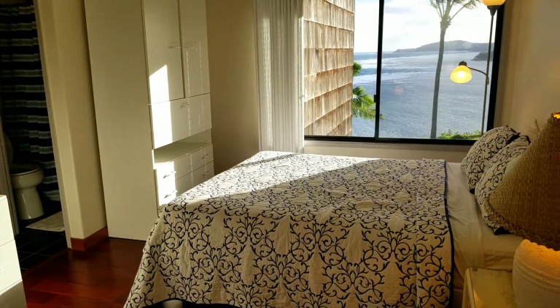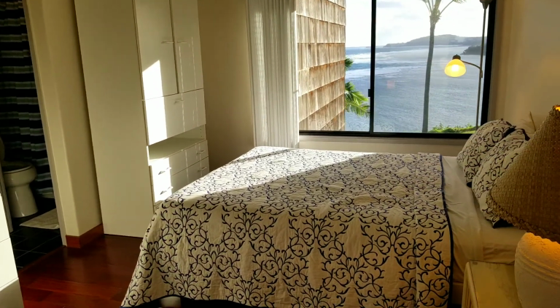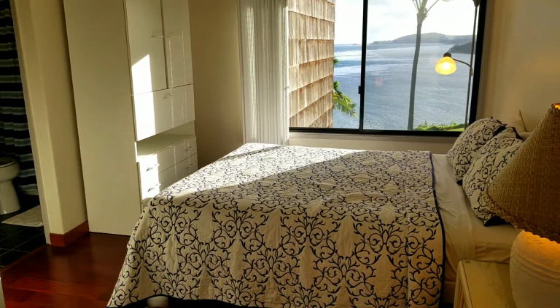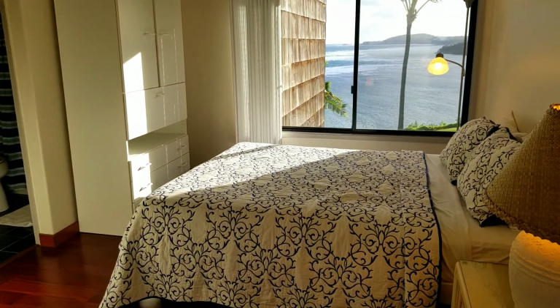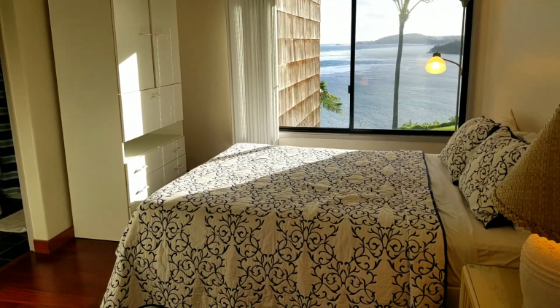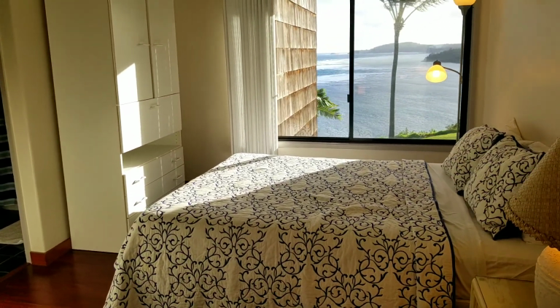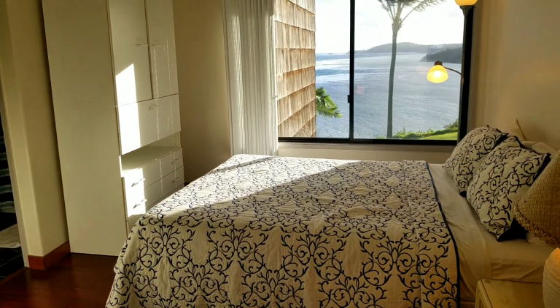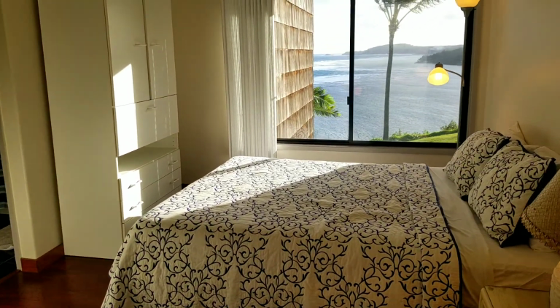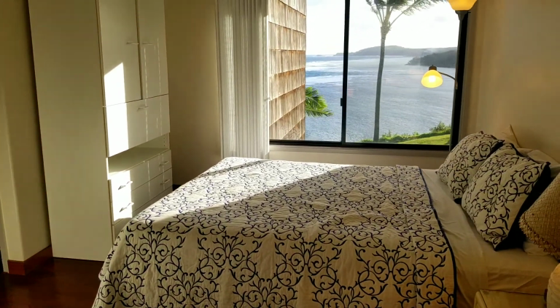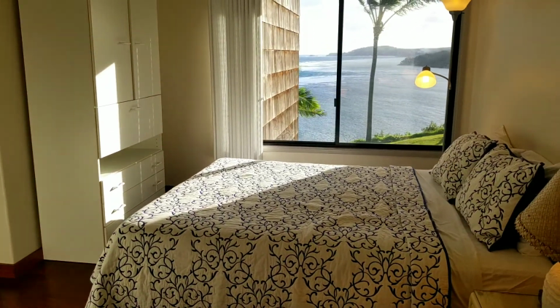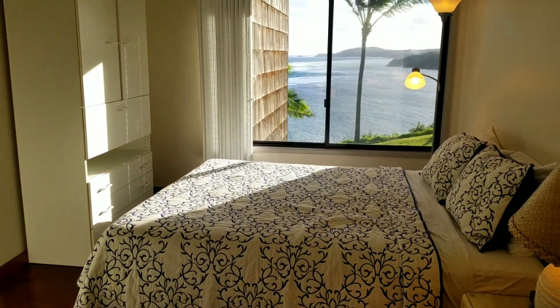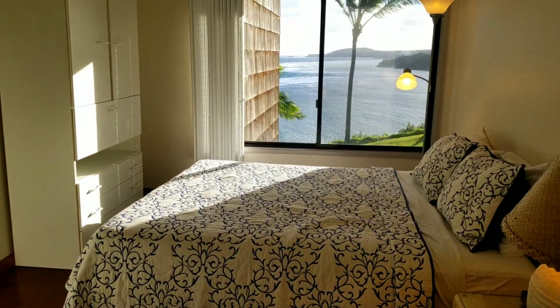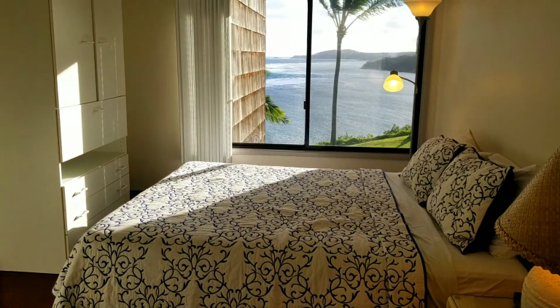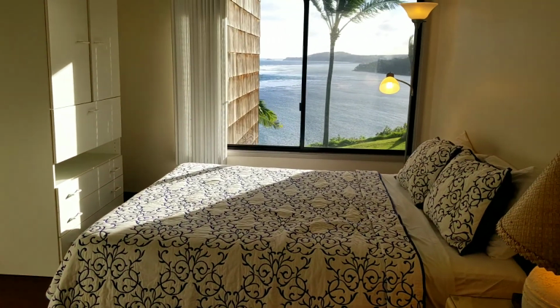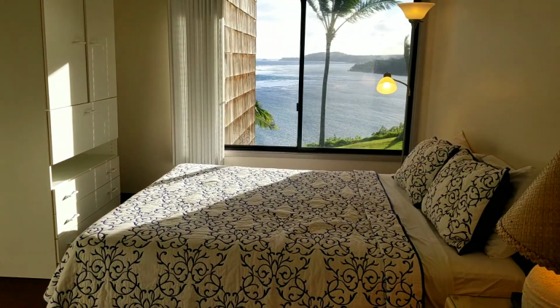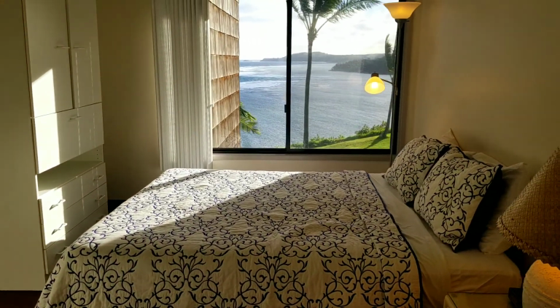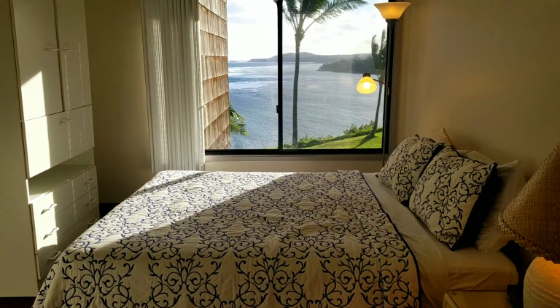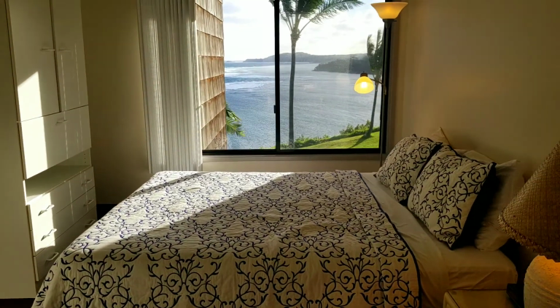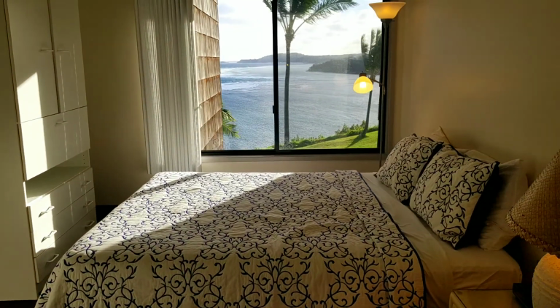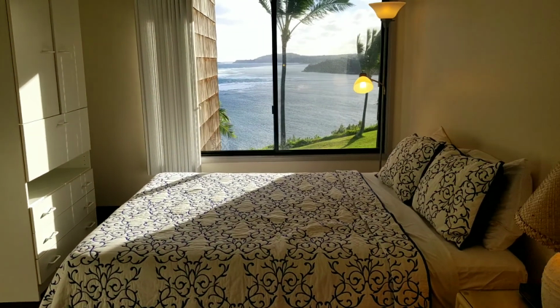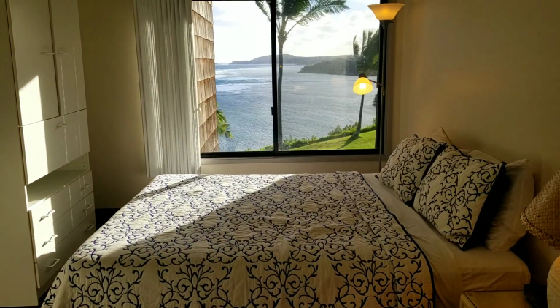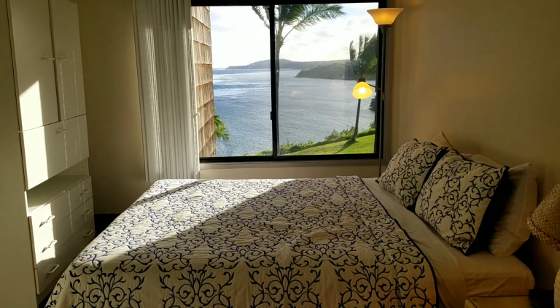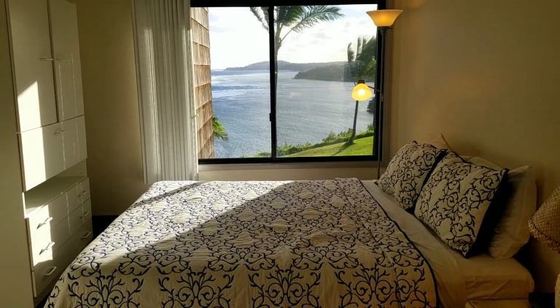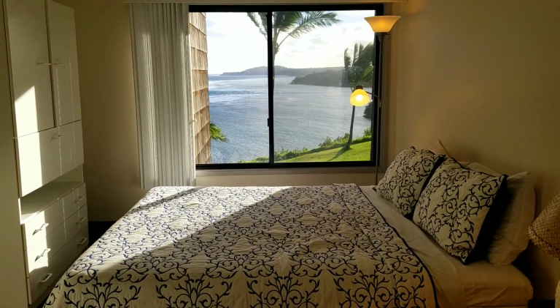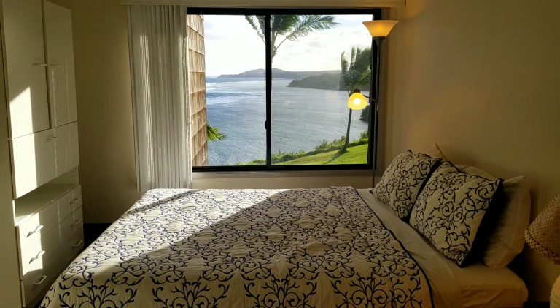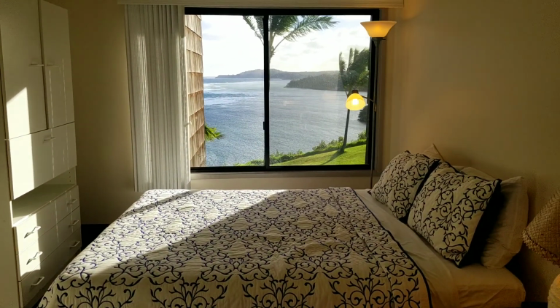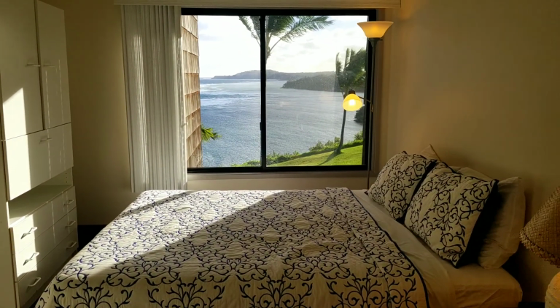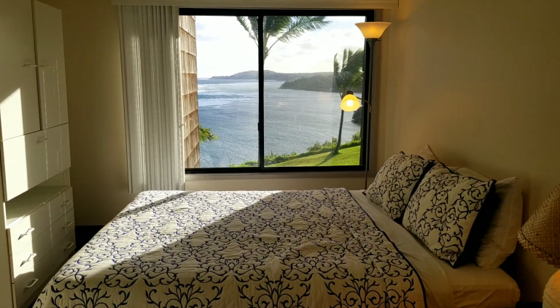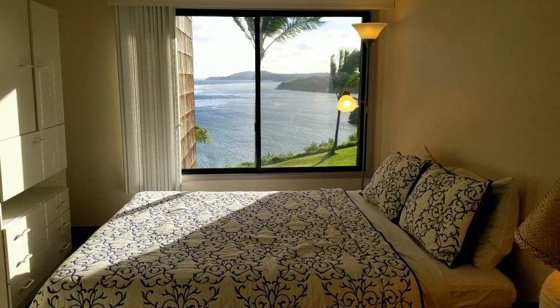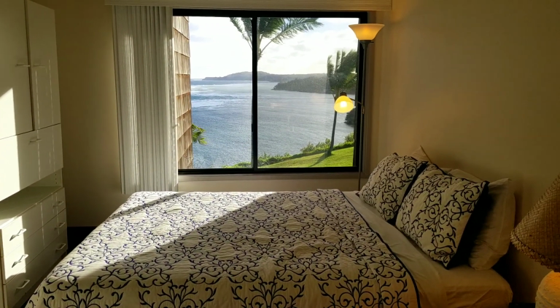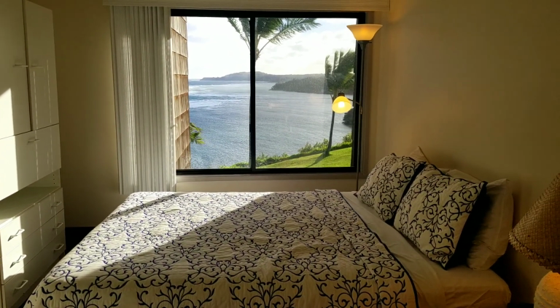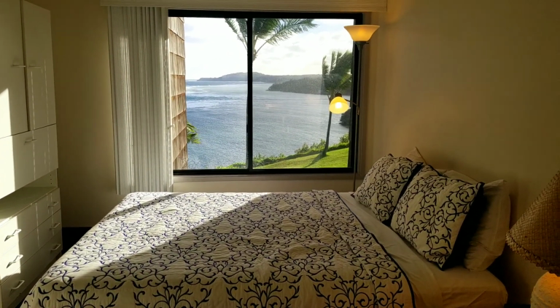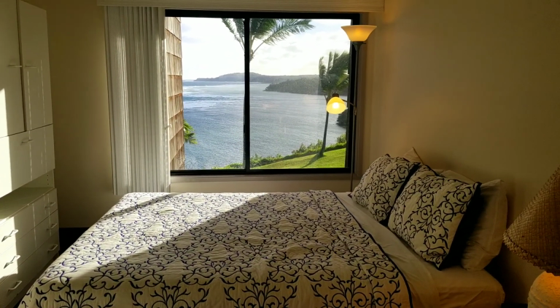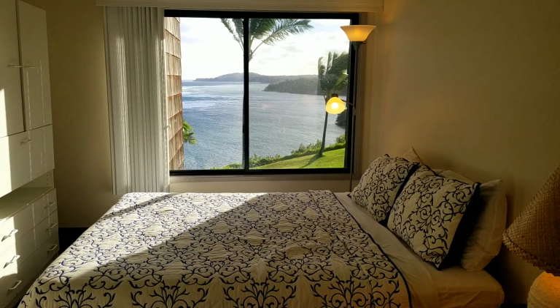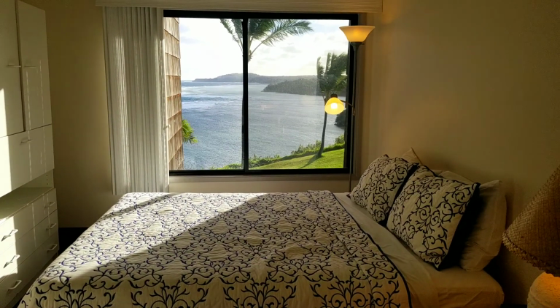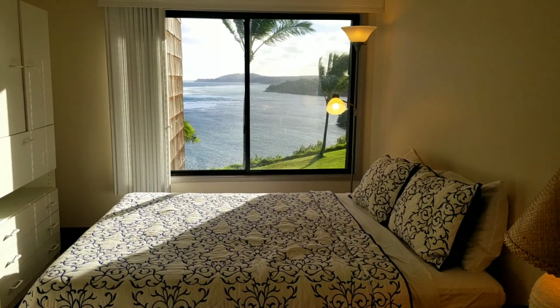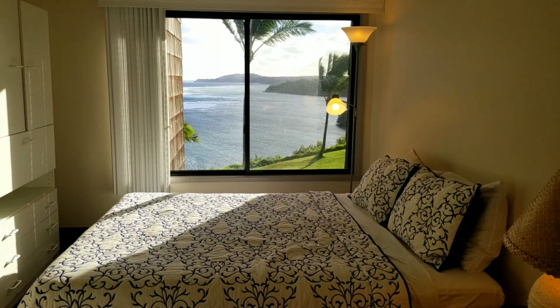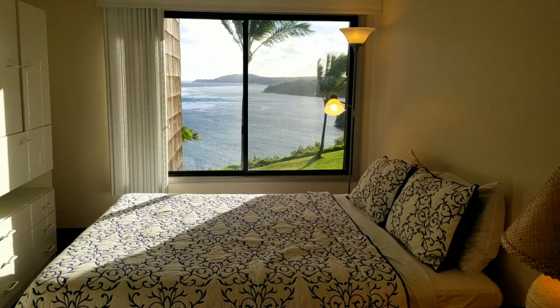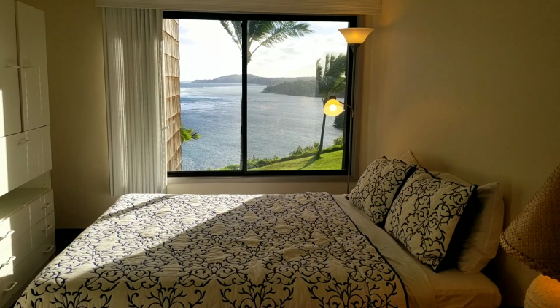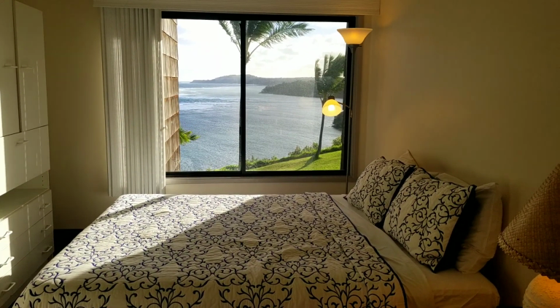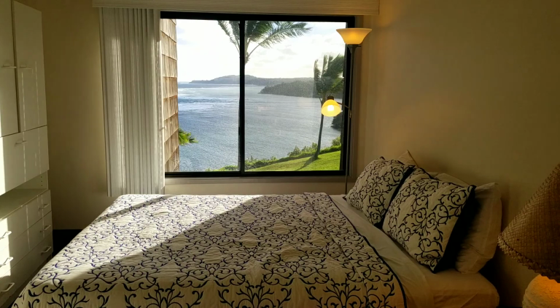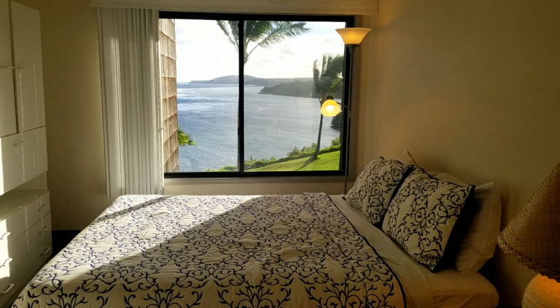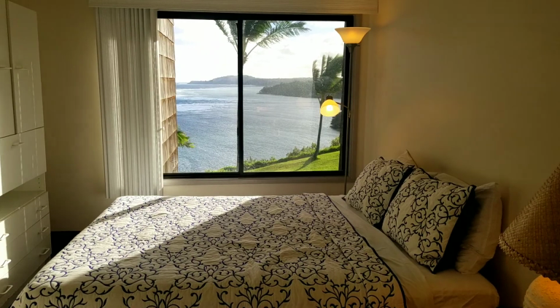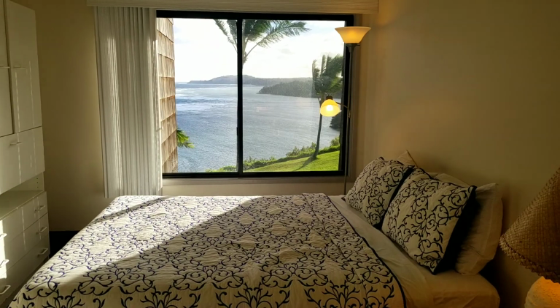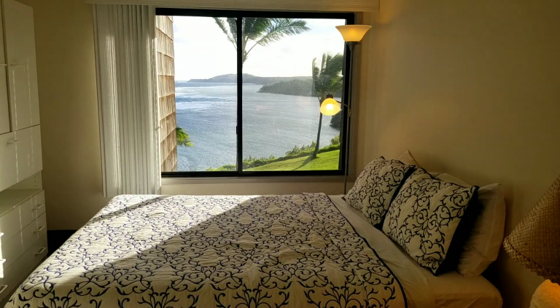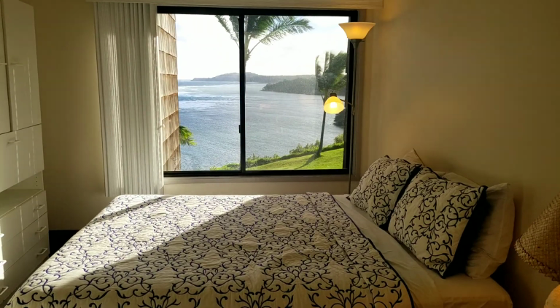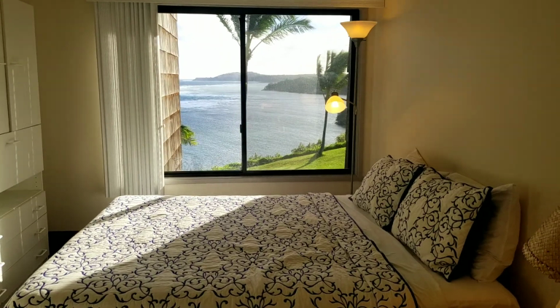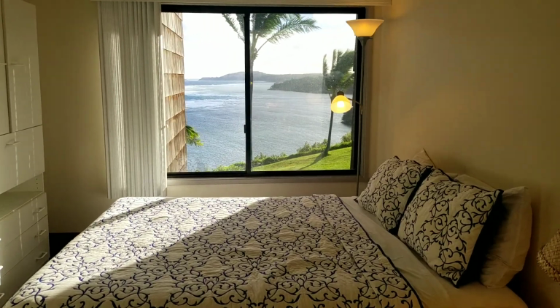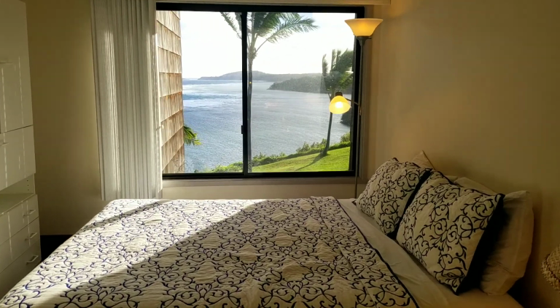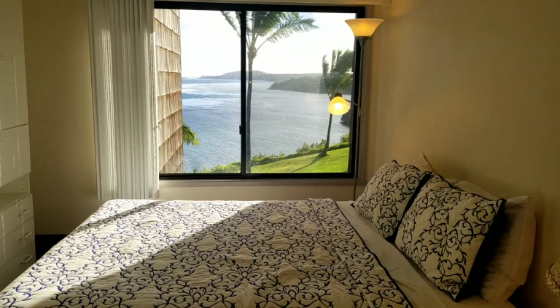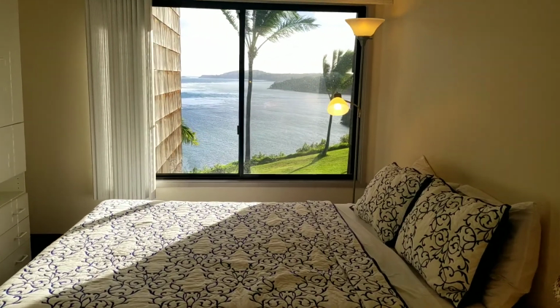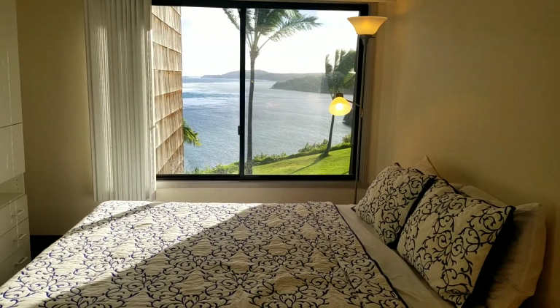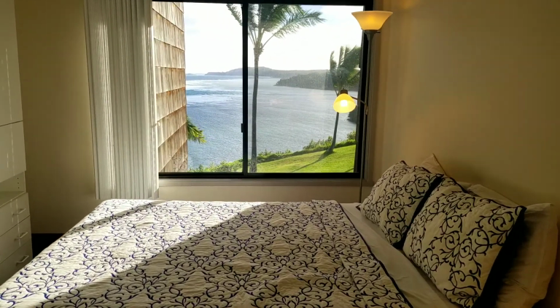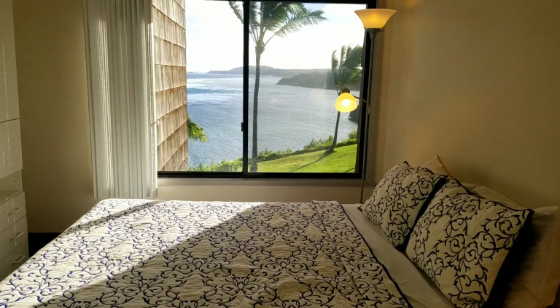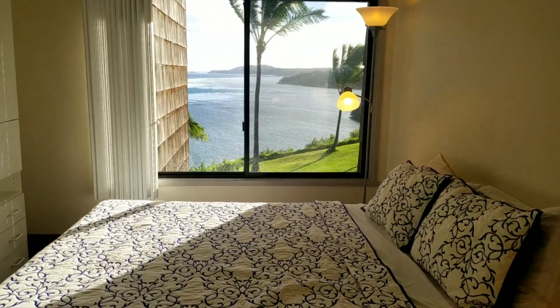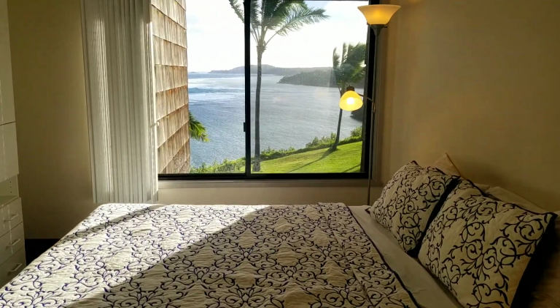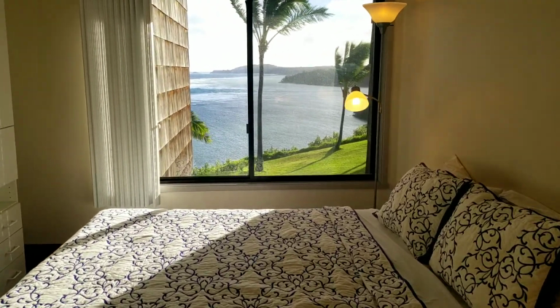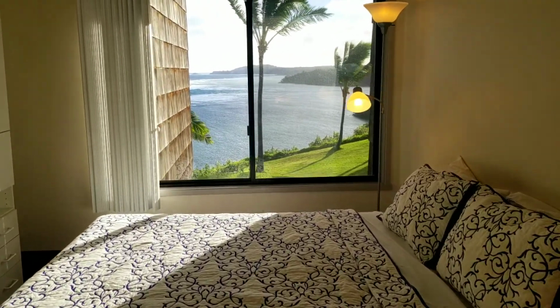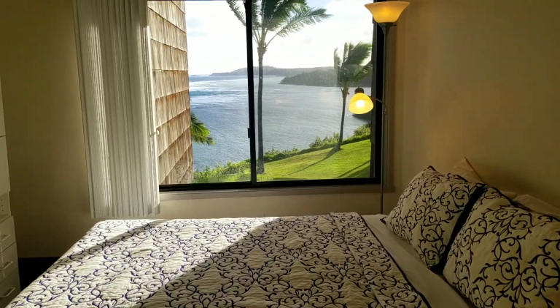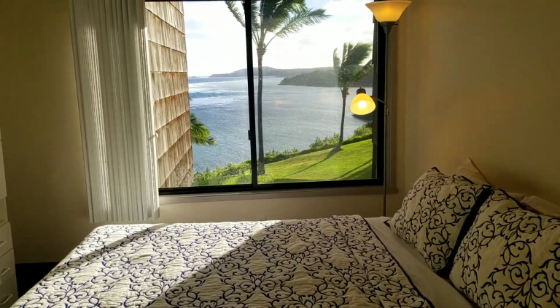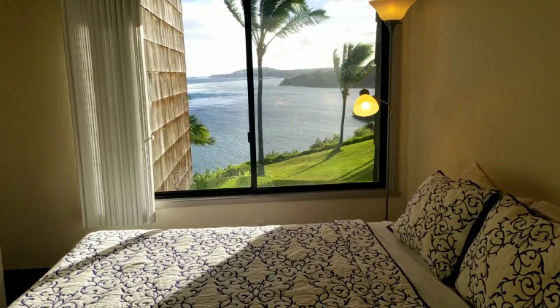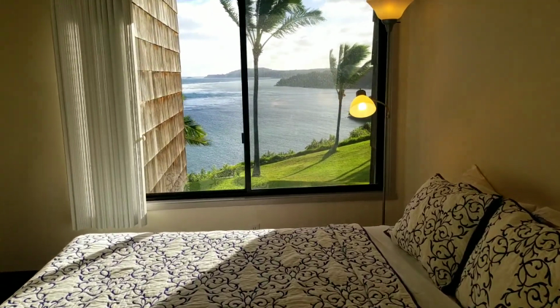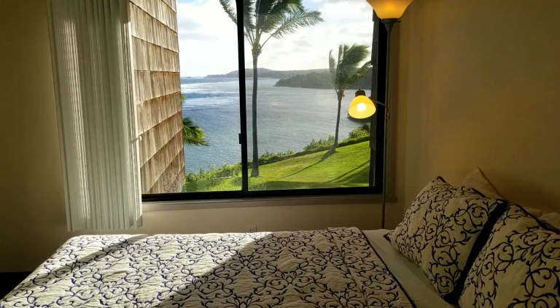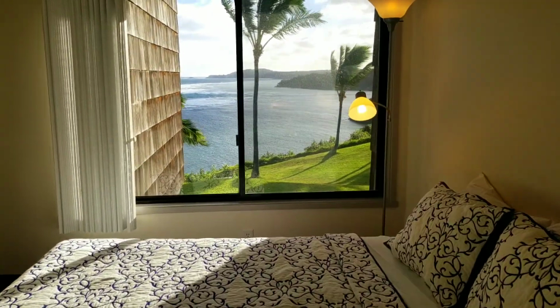Here's the view as you wake up in the morning — not too shabby, right?